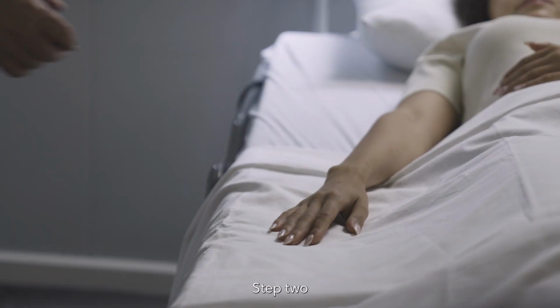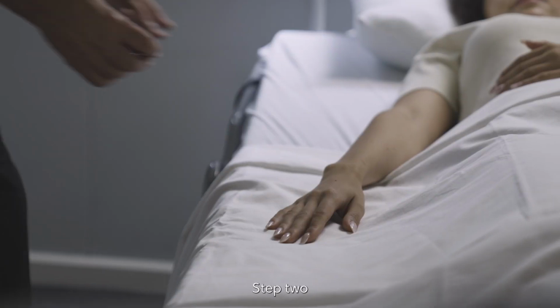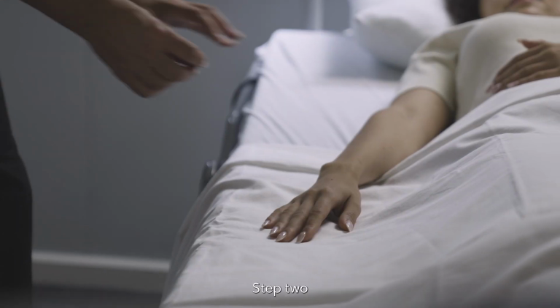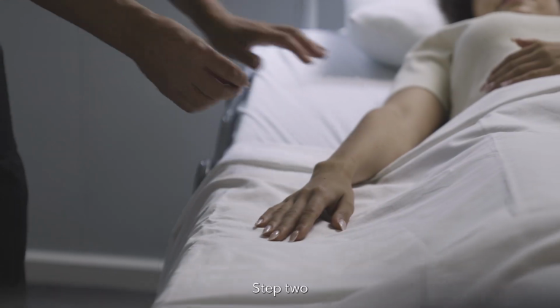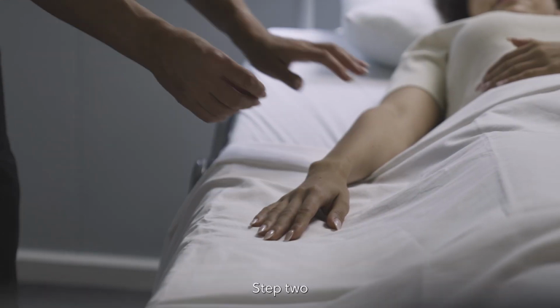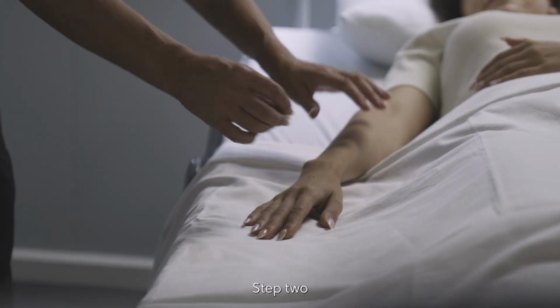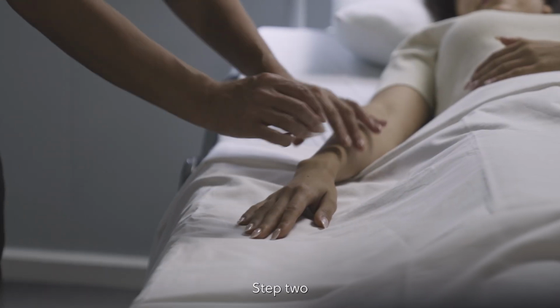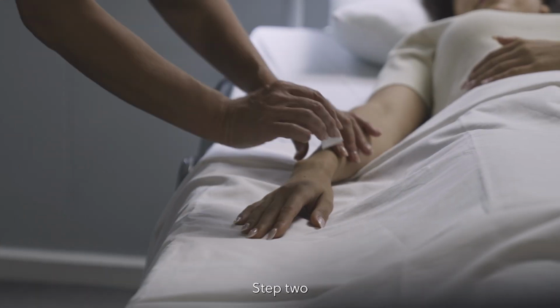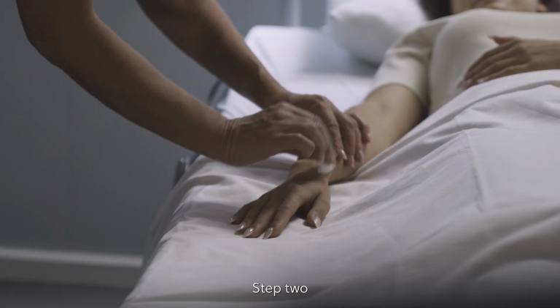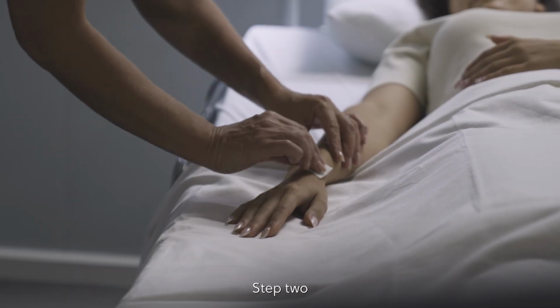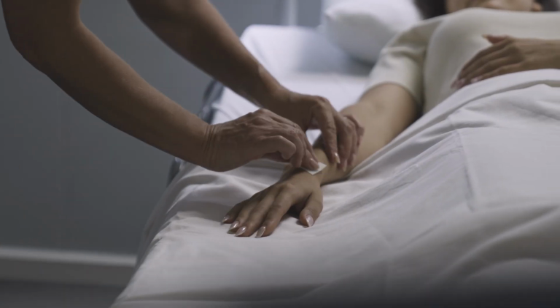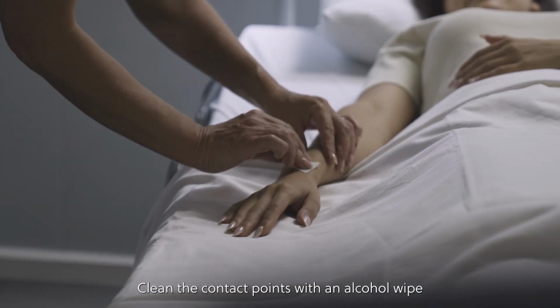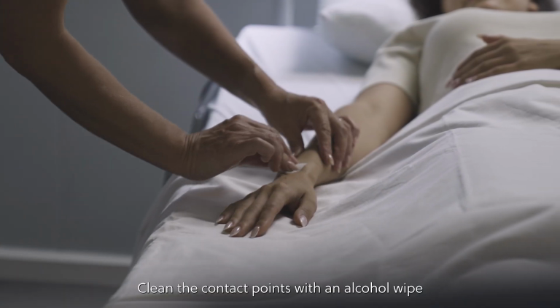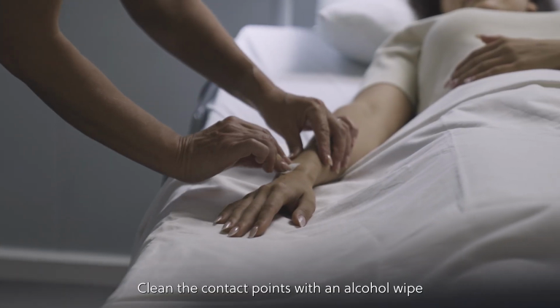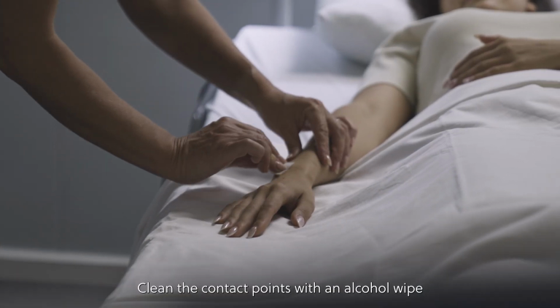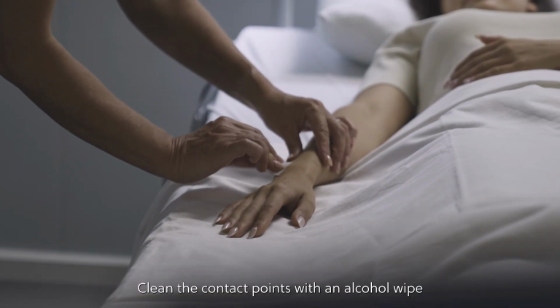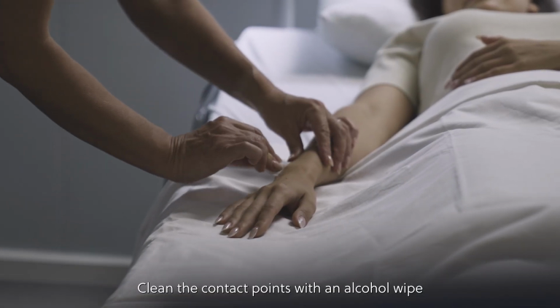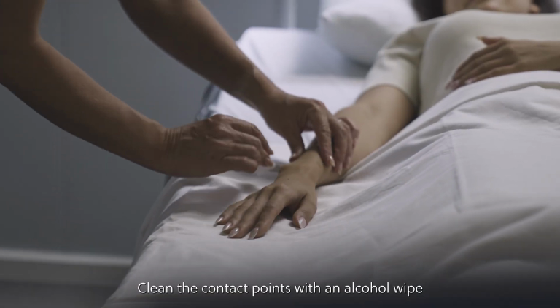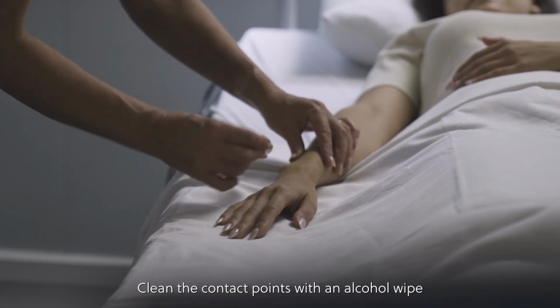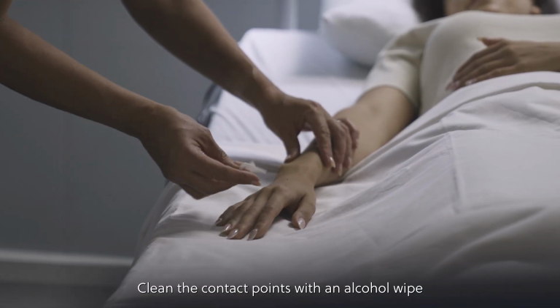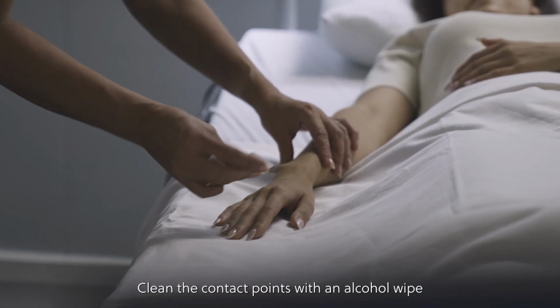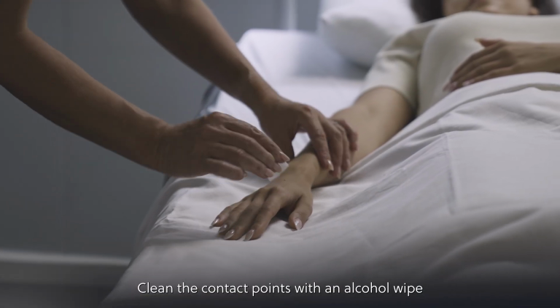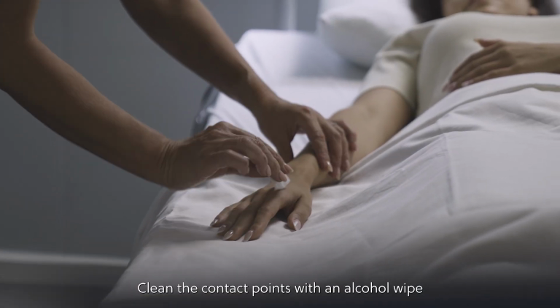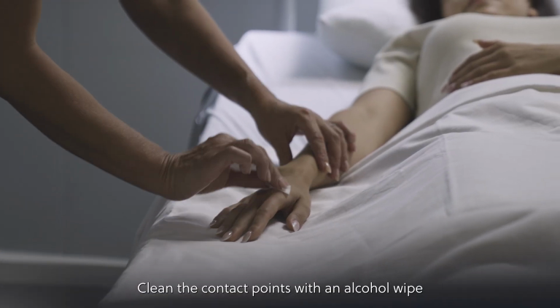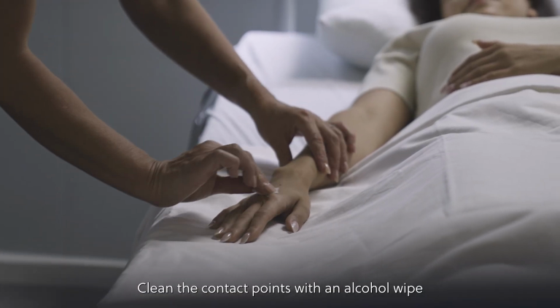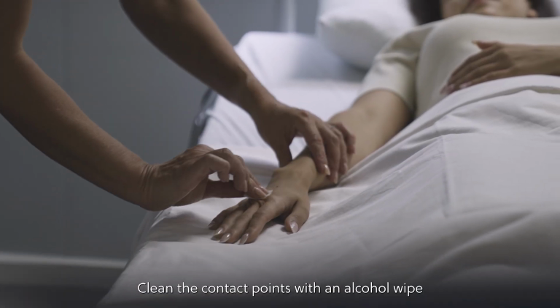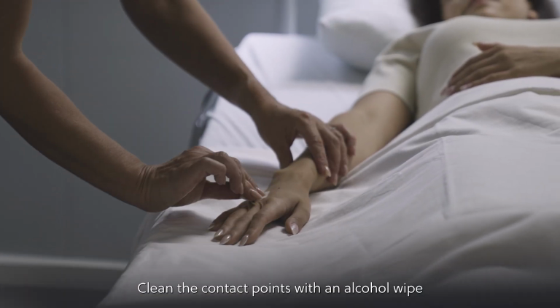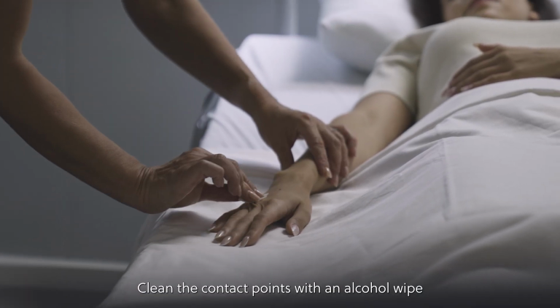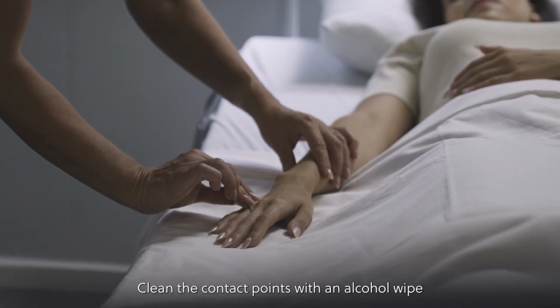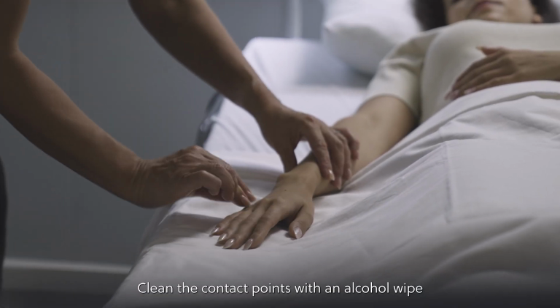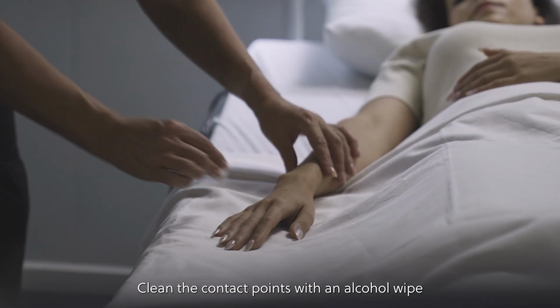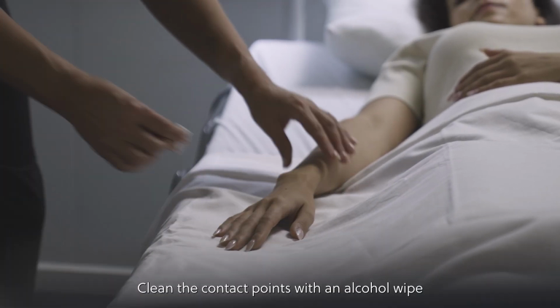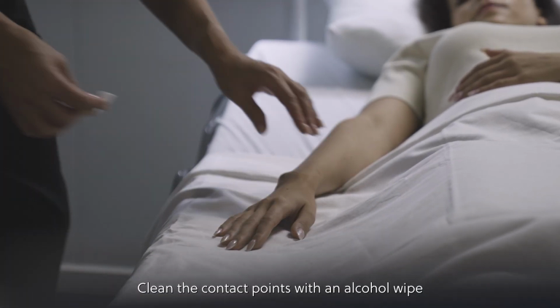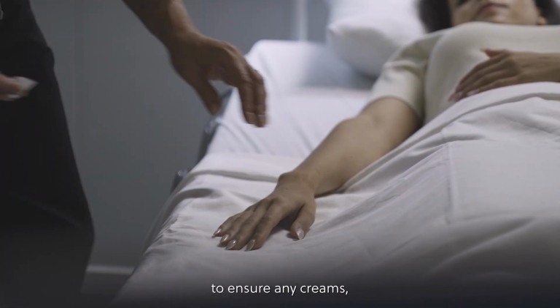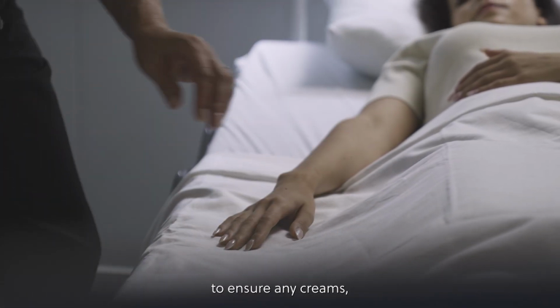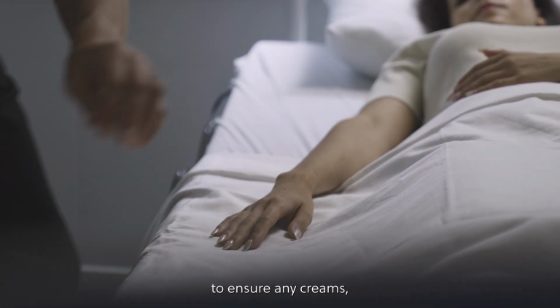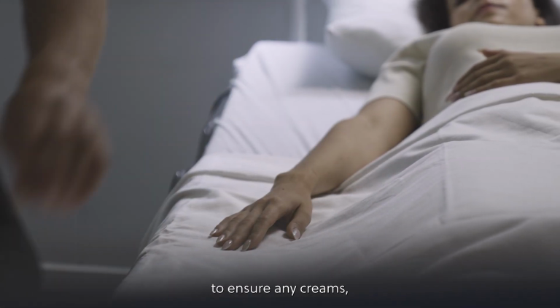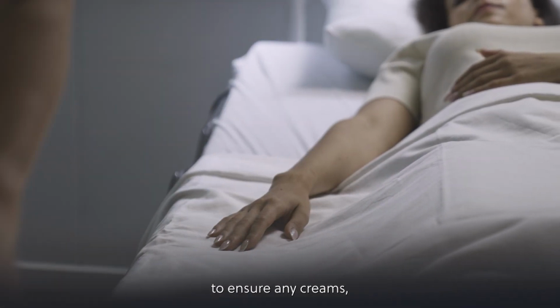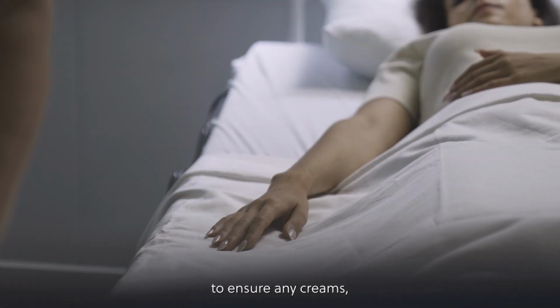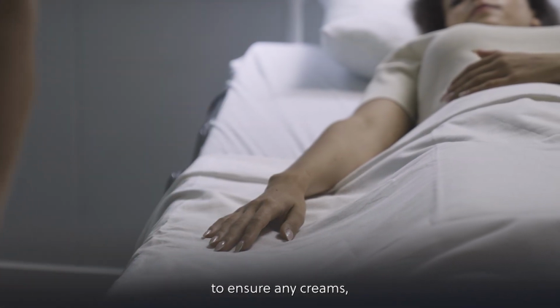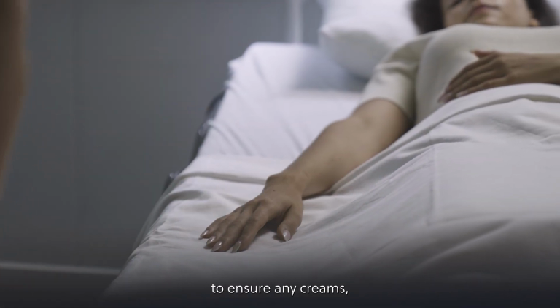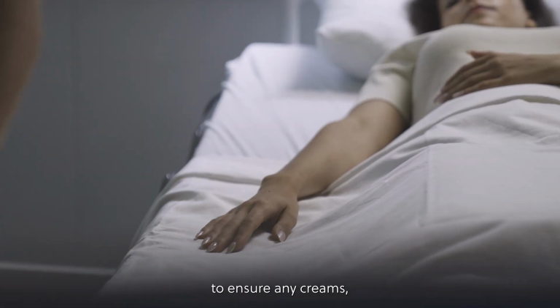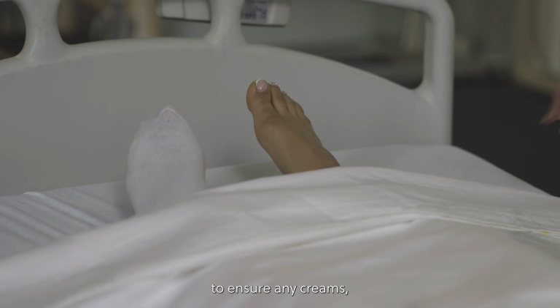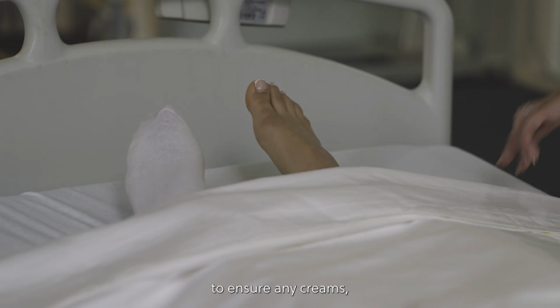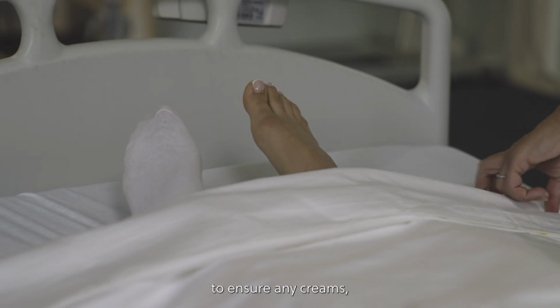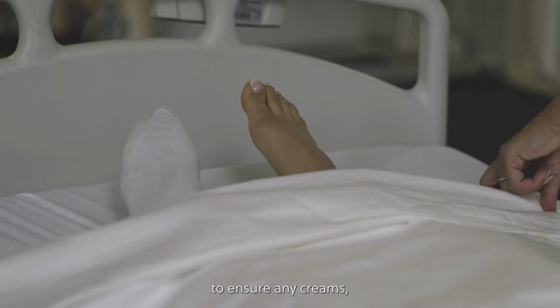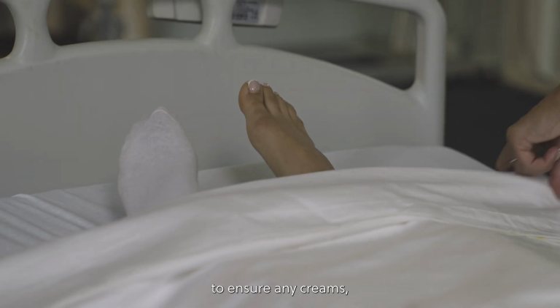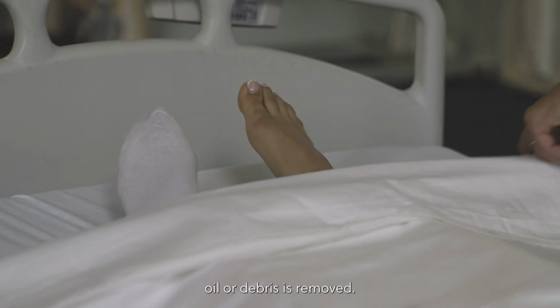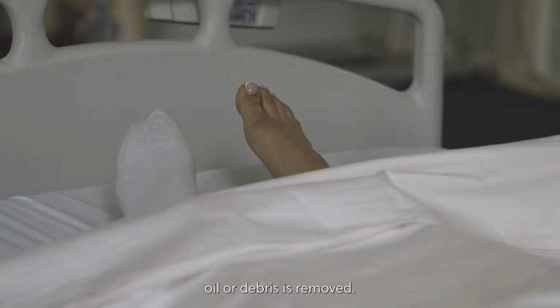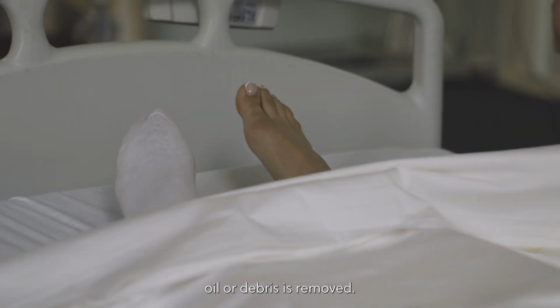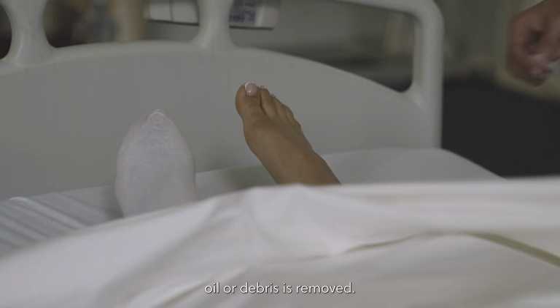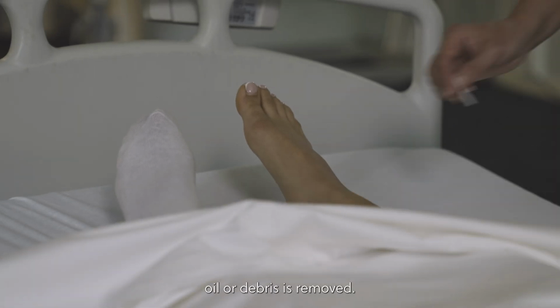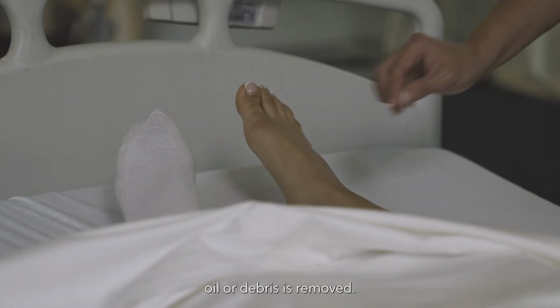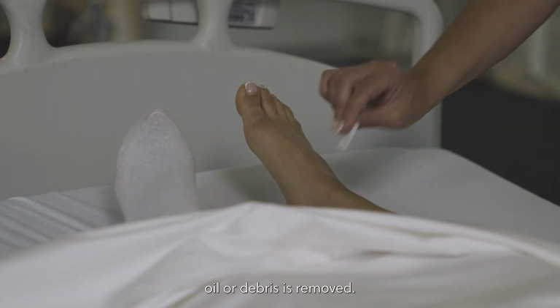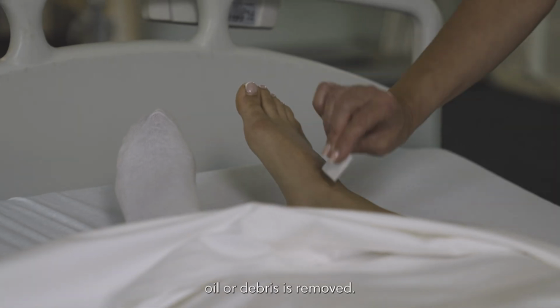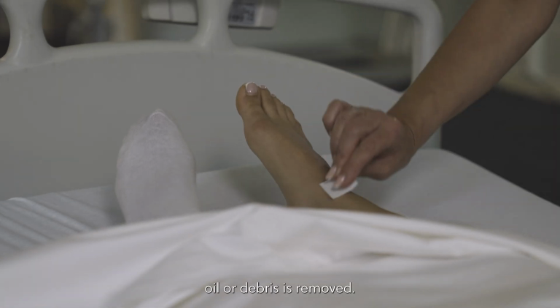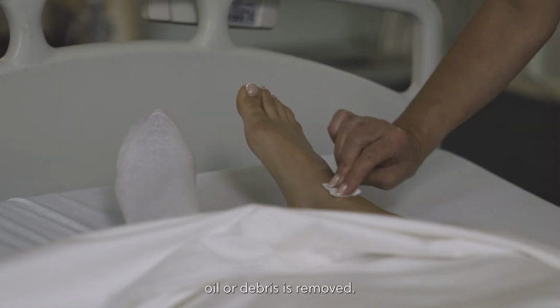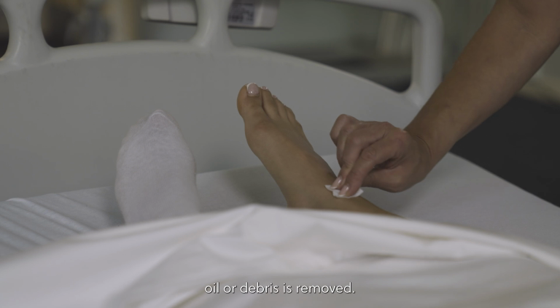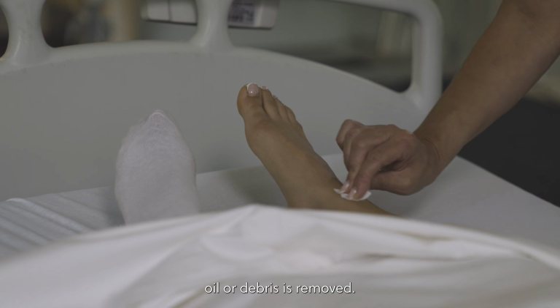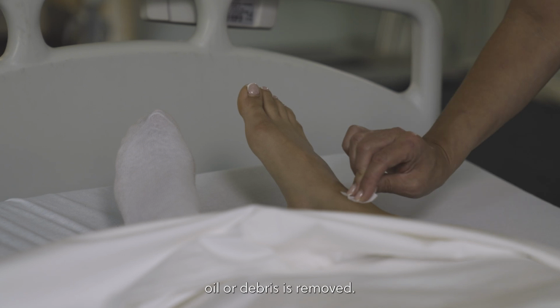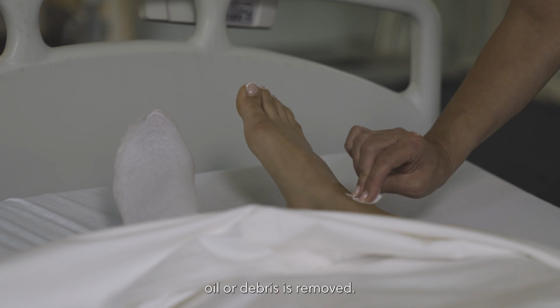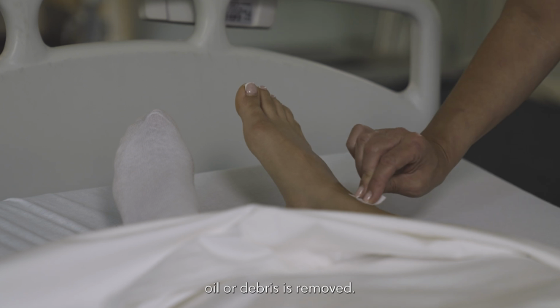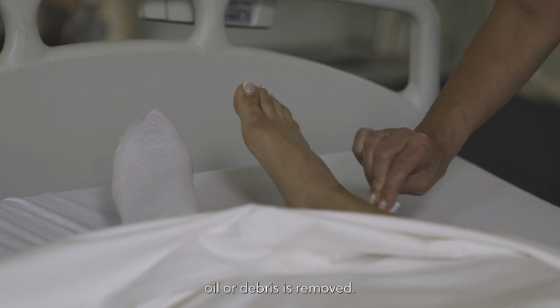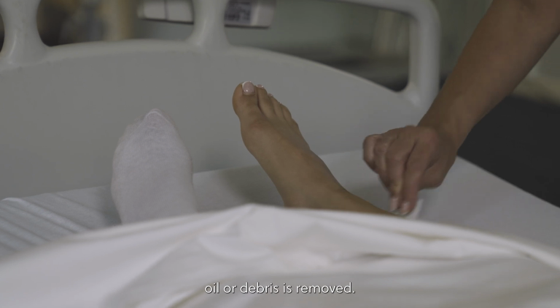Step 2: Clean the contact points with an alcohol wipe to ensure any creams, oil or debris is removed.